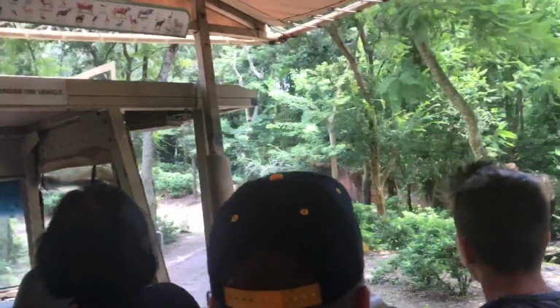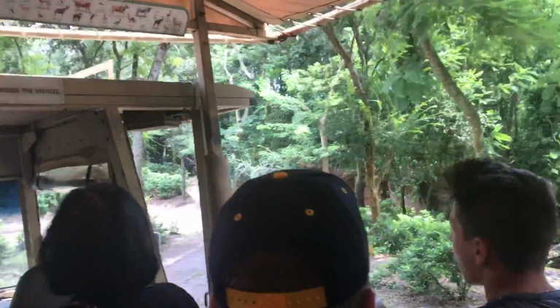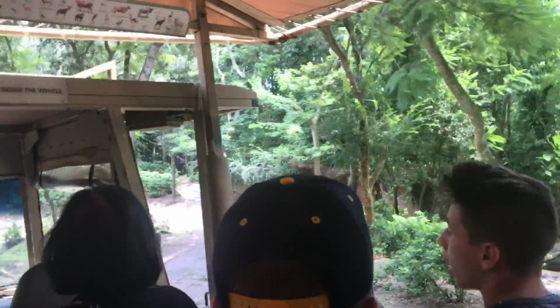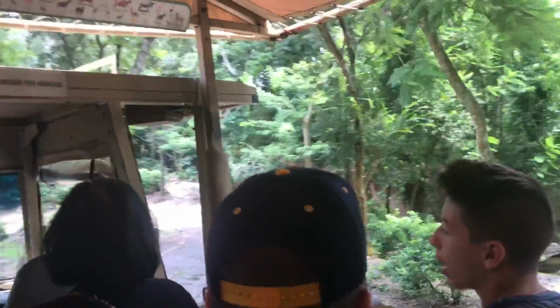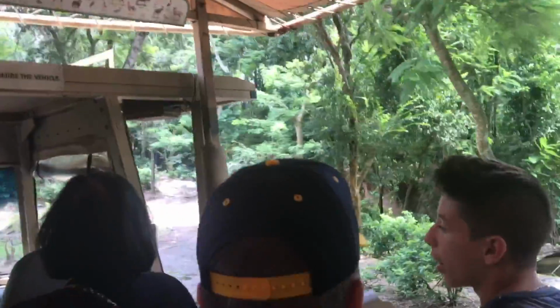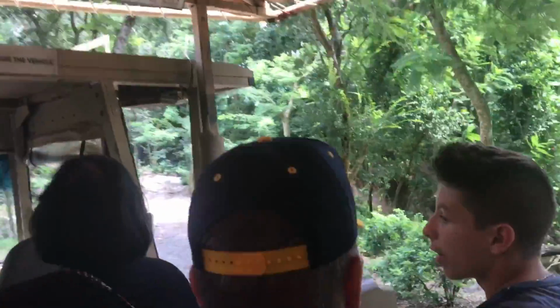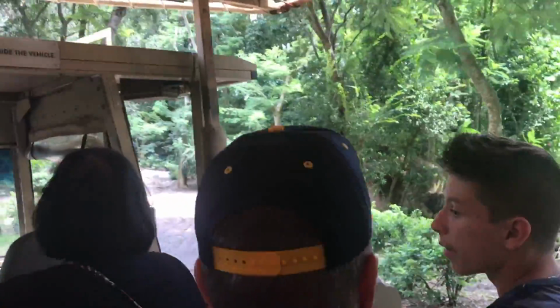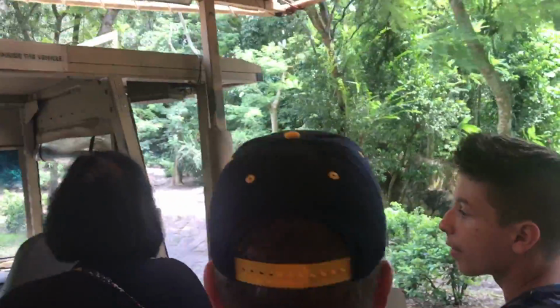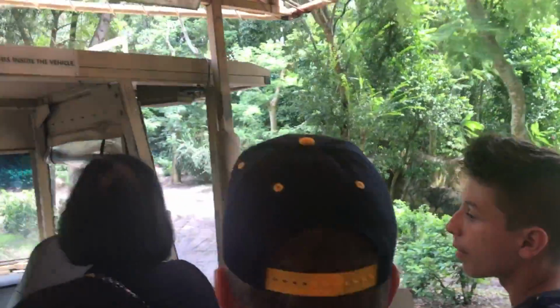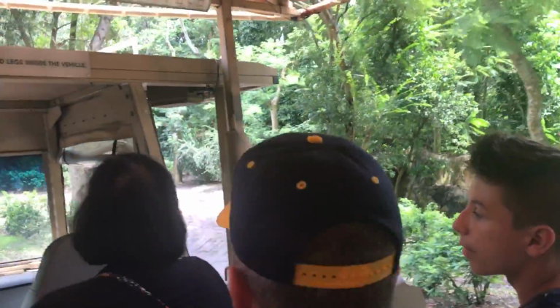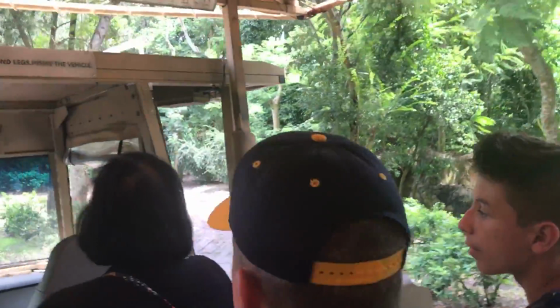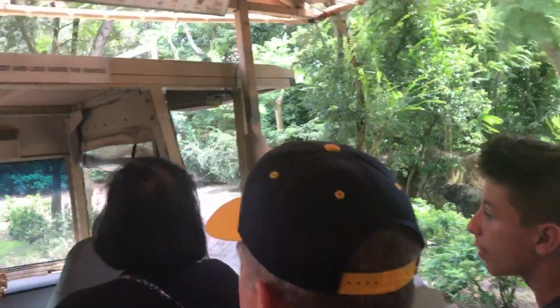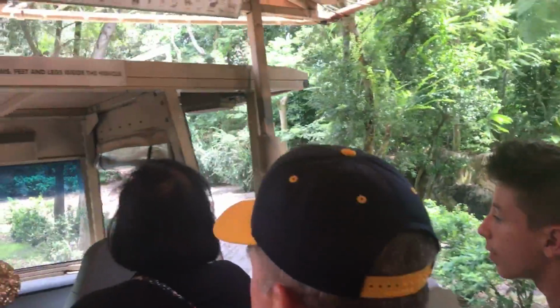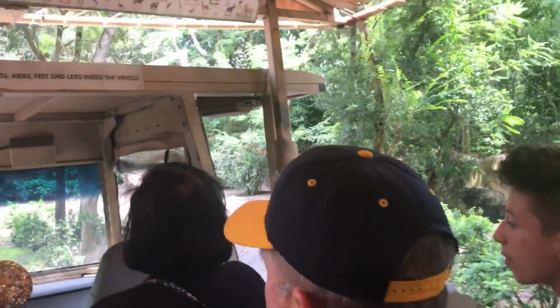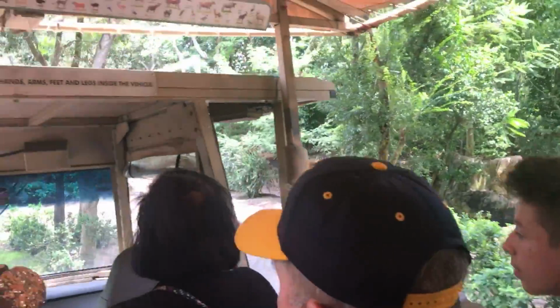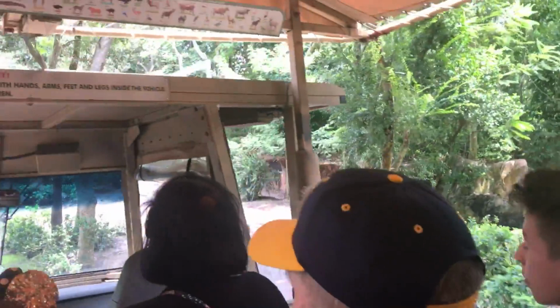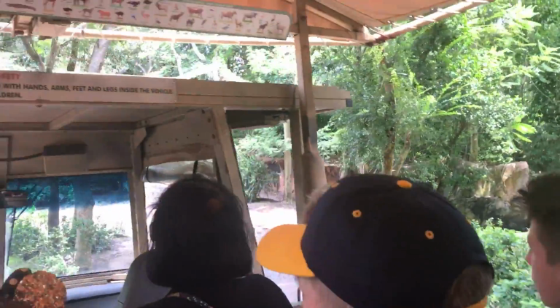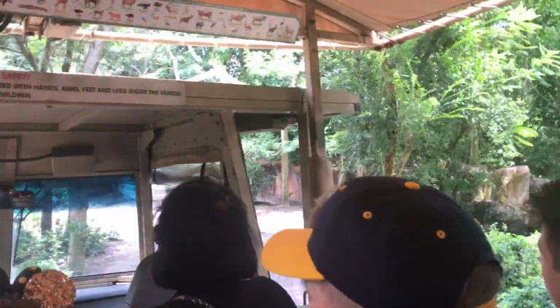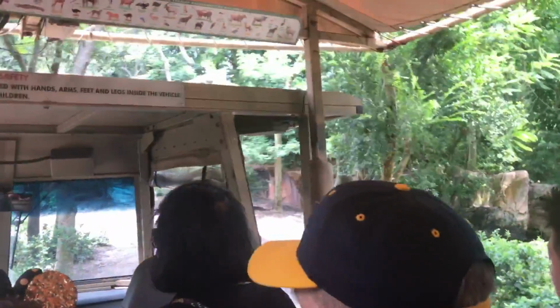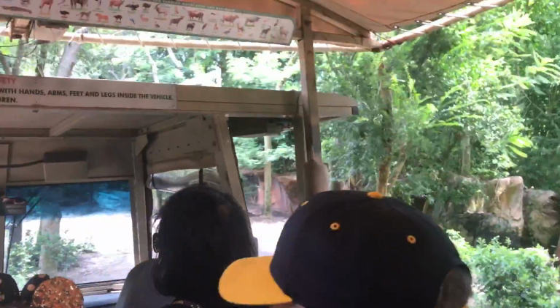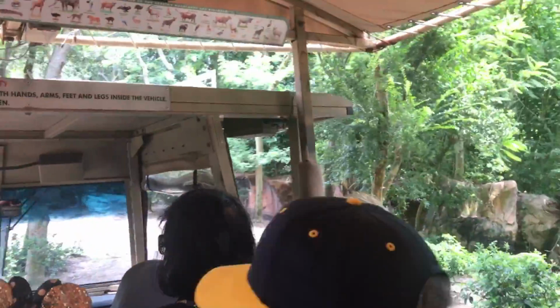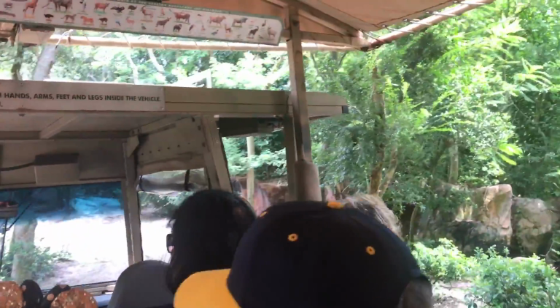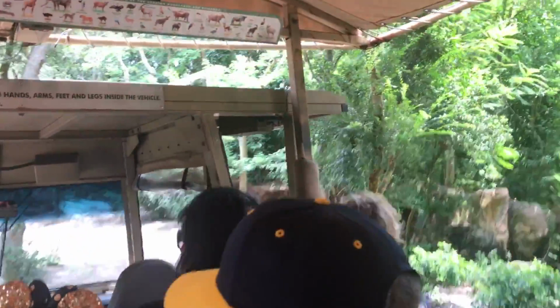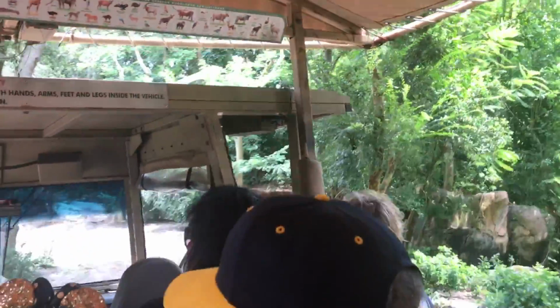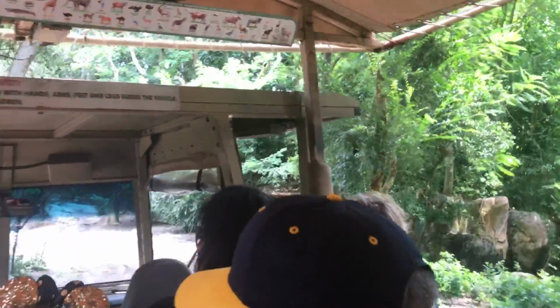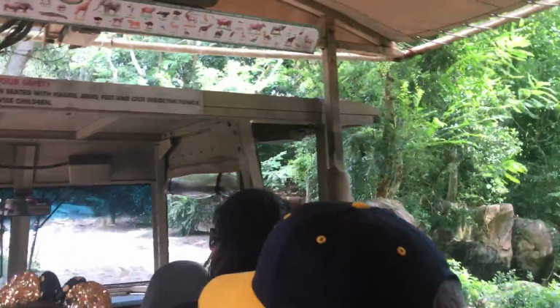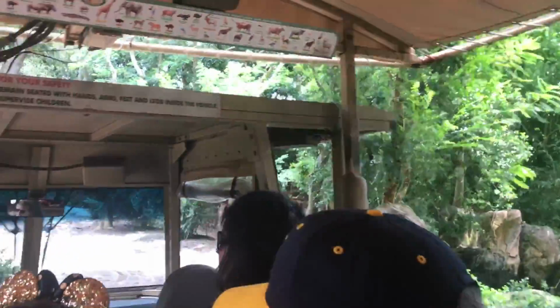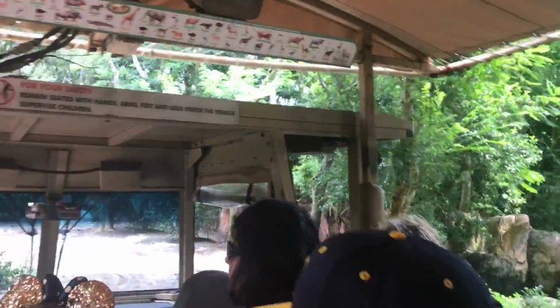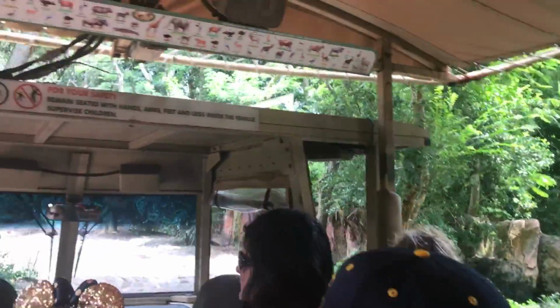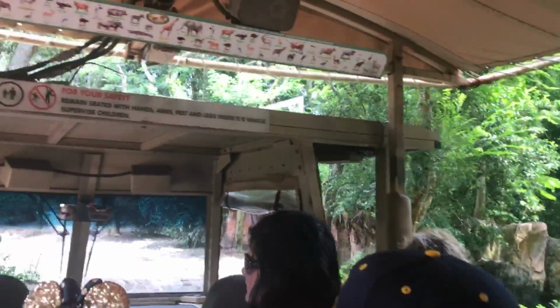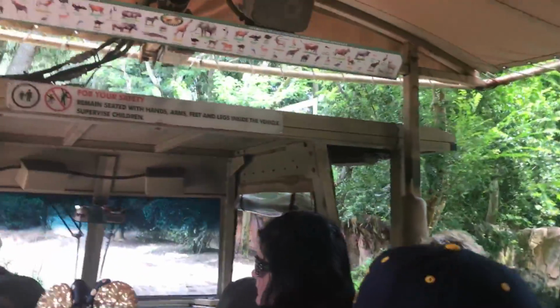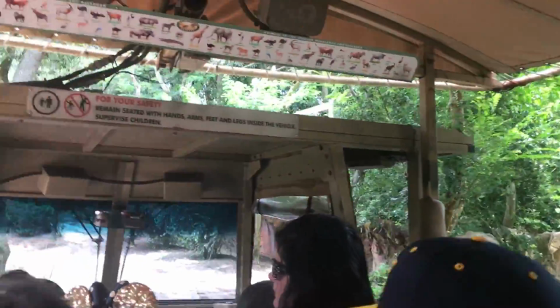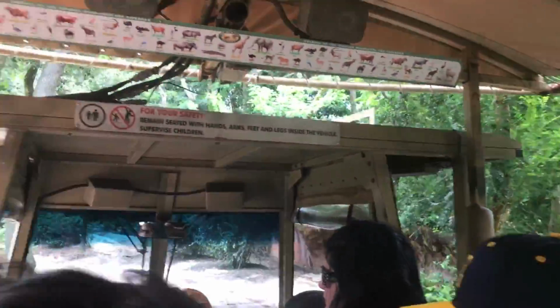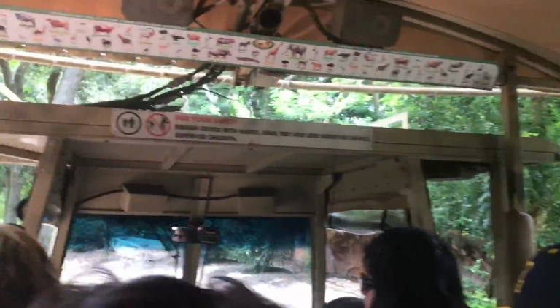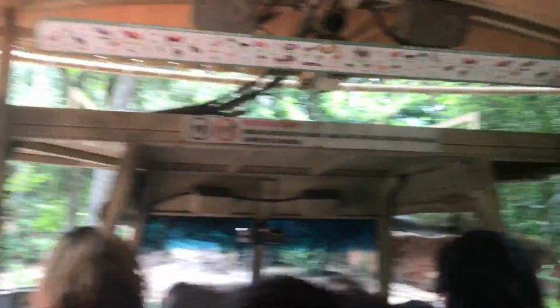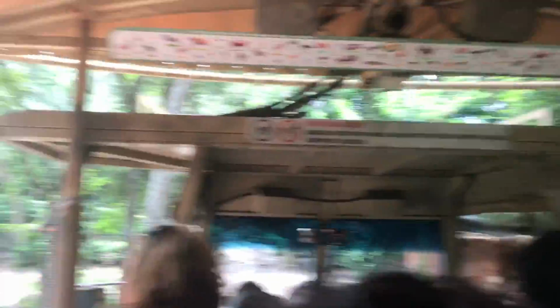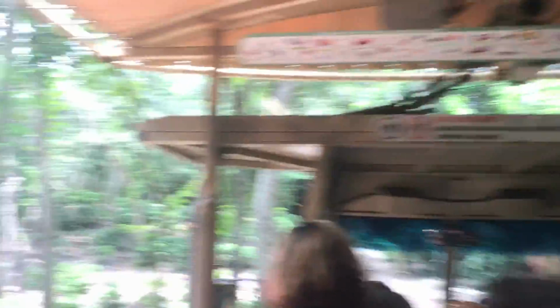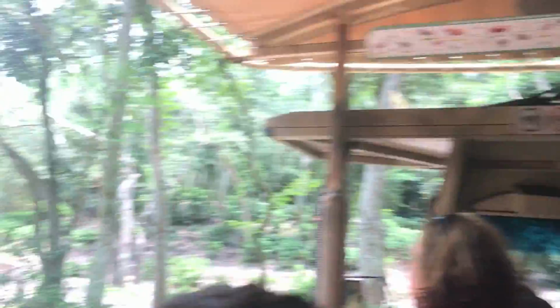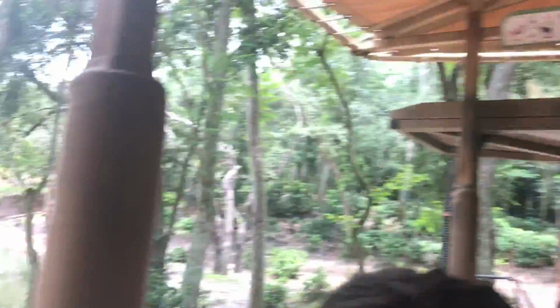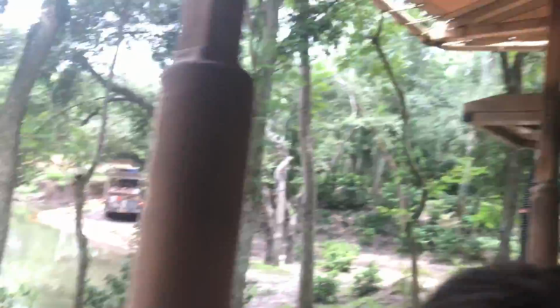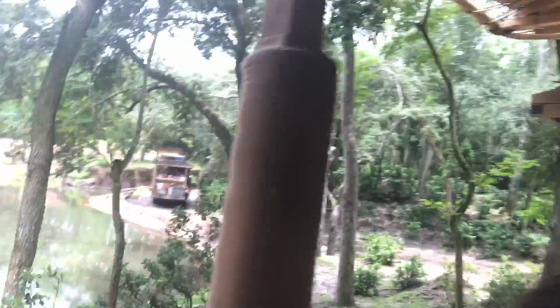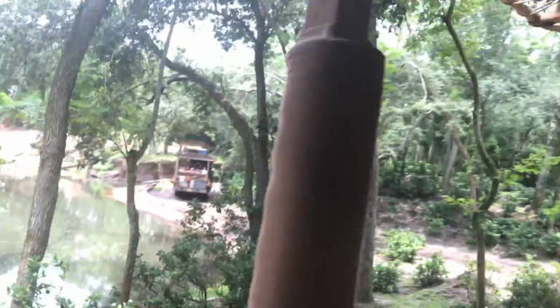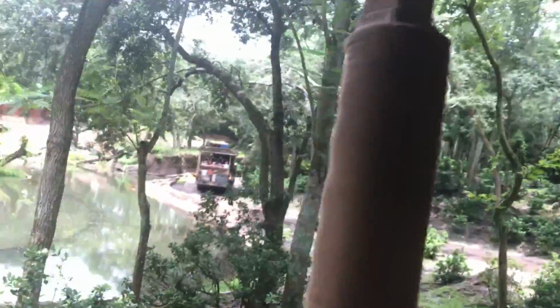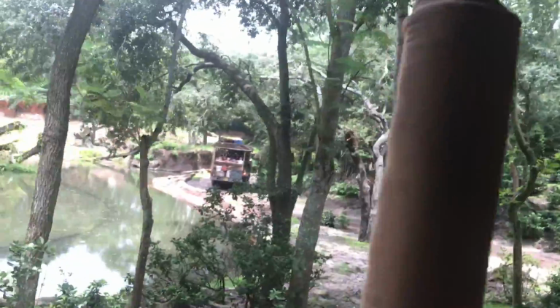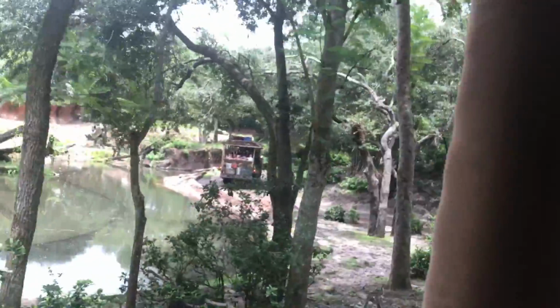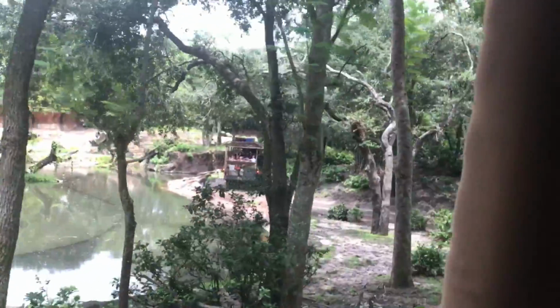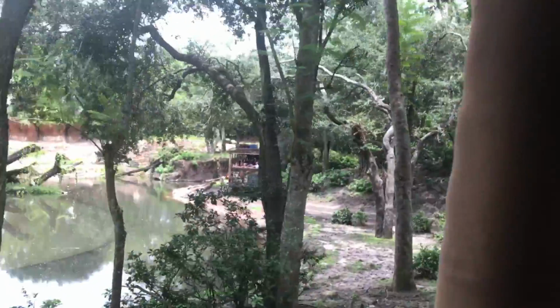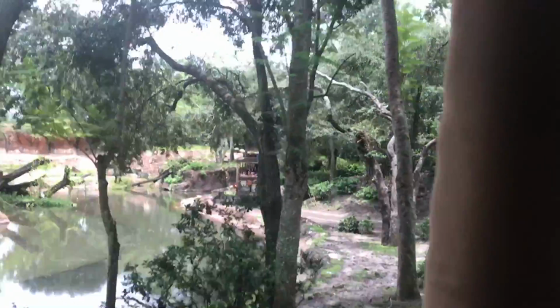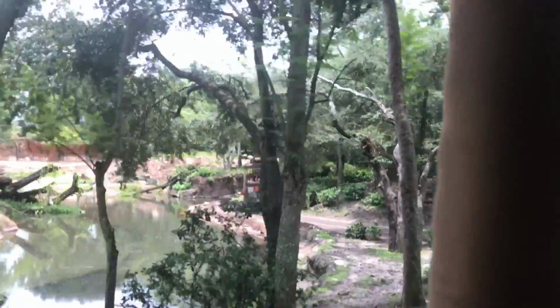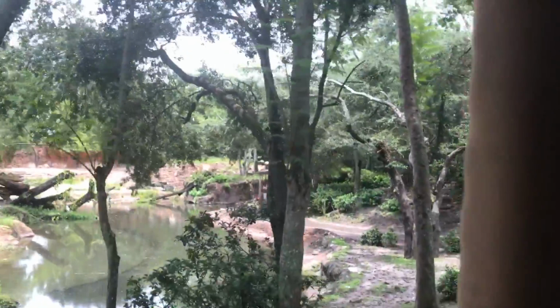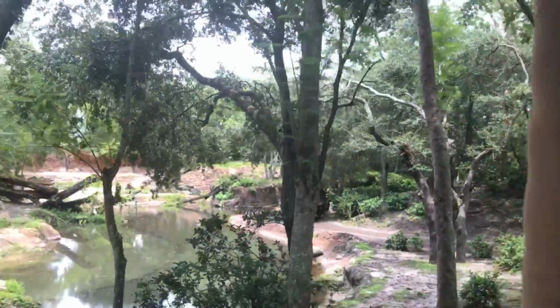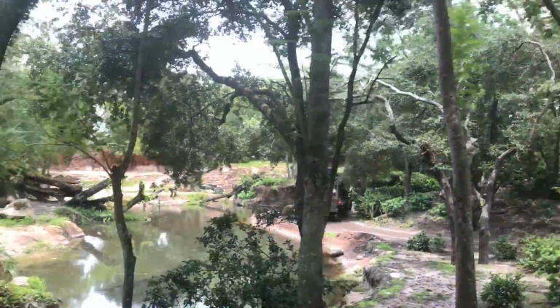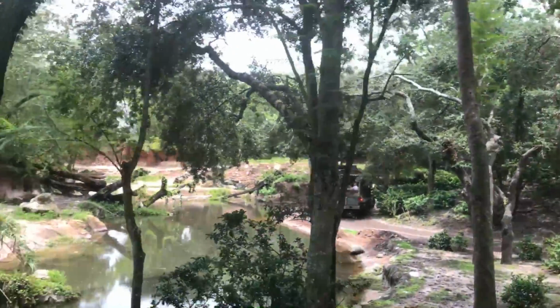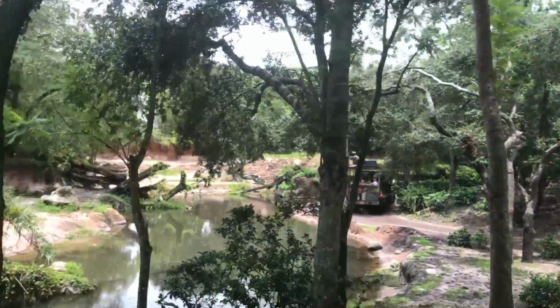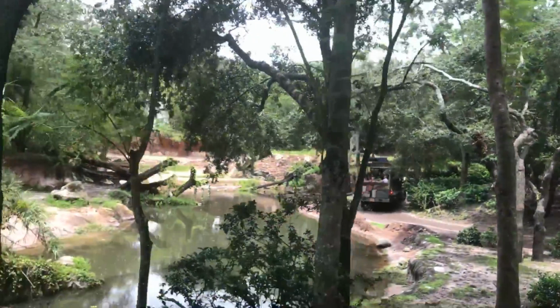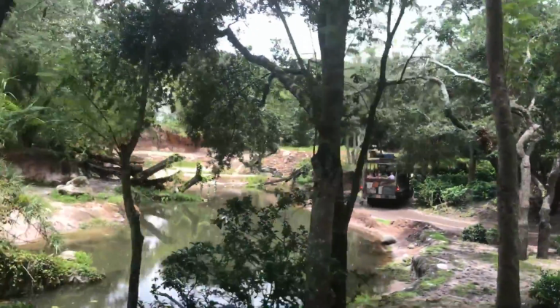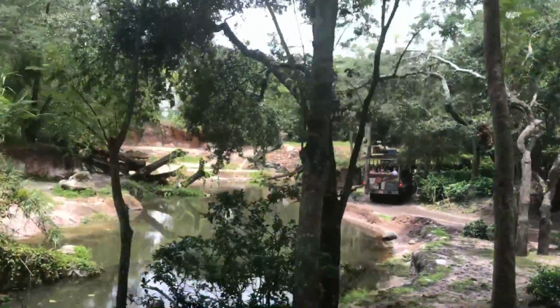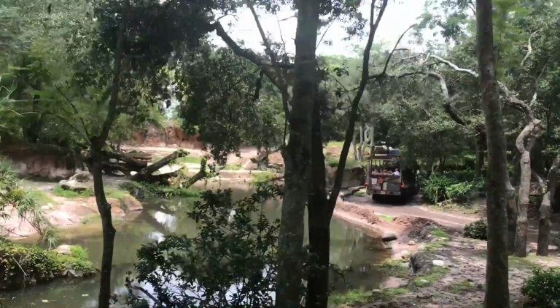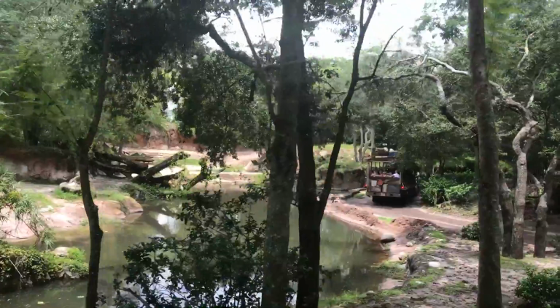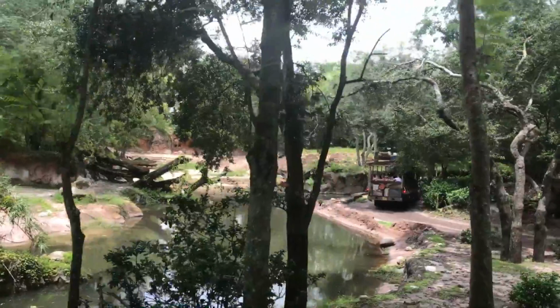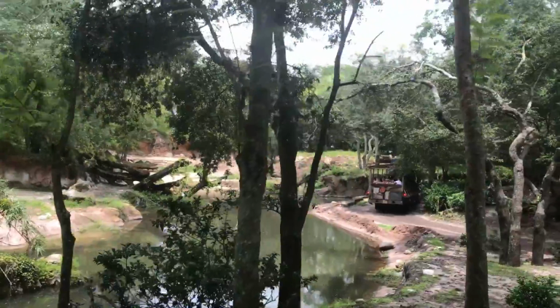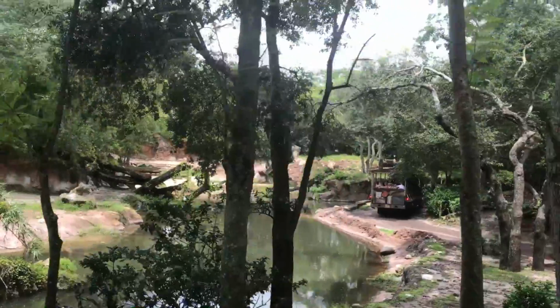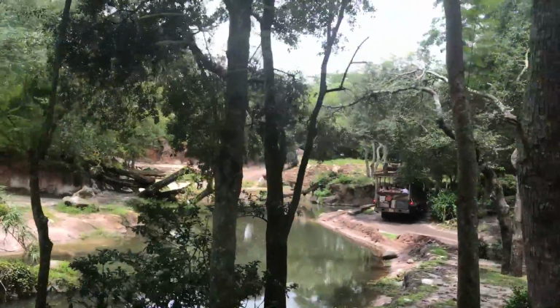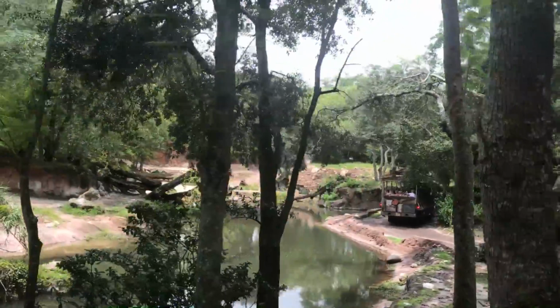That's an Okapi over there once again. For the longest time, they actually didn't think the Okapi existed — it was just a myth until about 1901 when they actually discovered it.